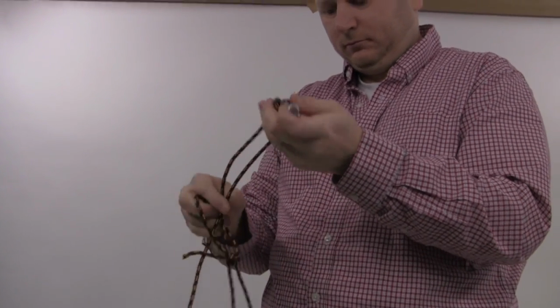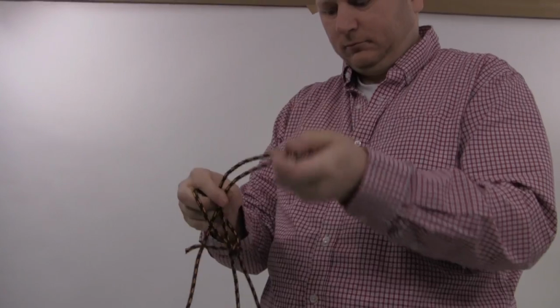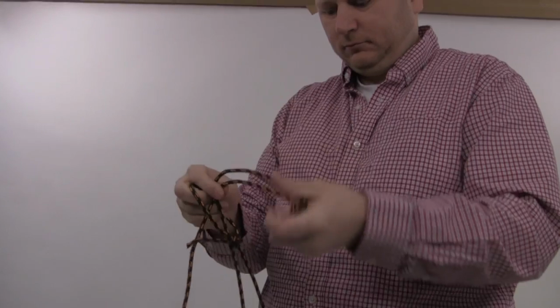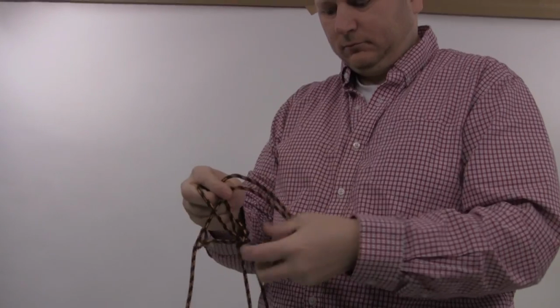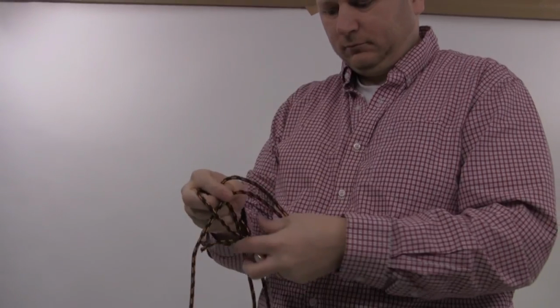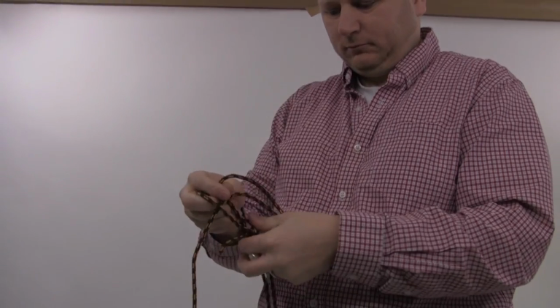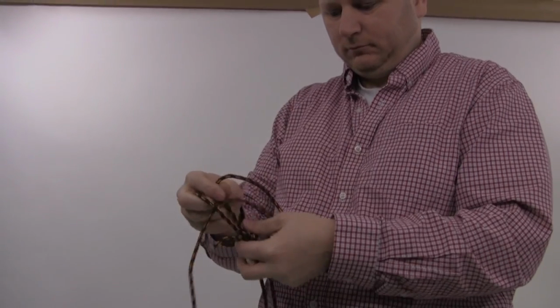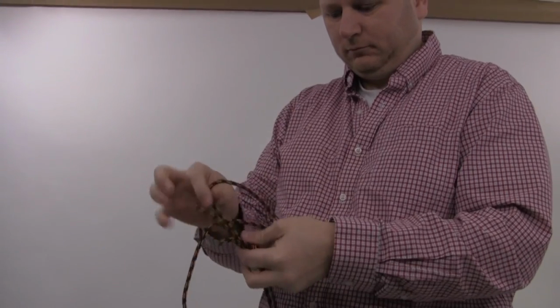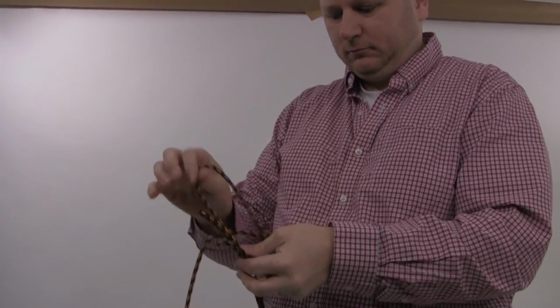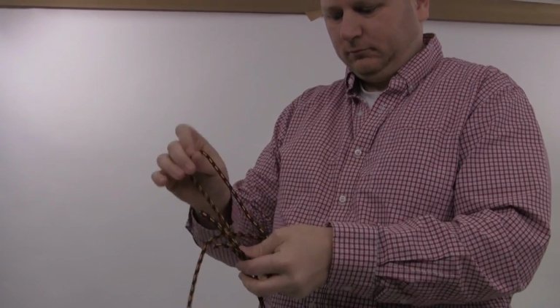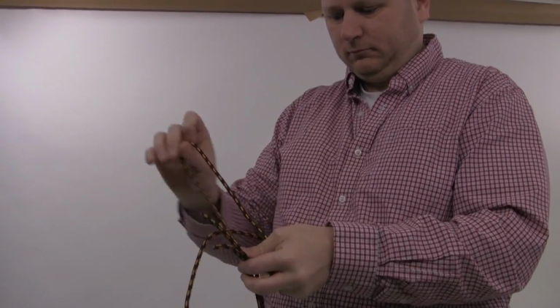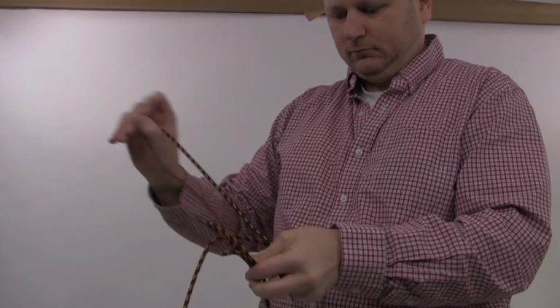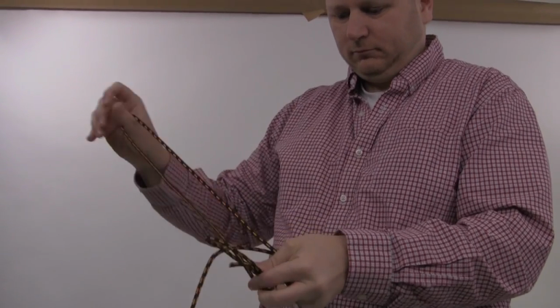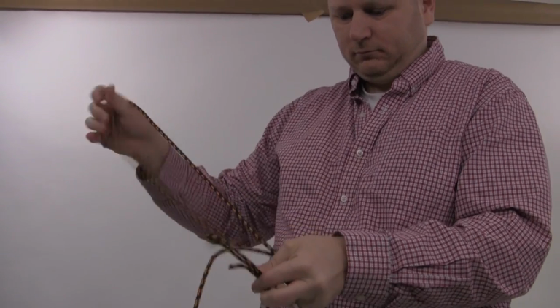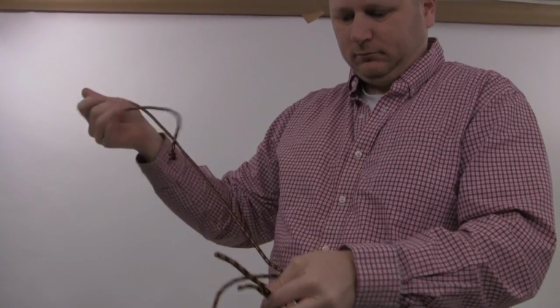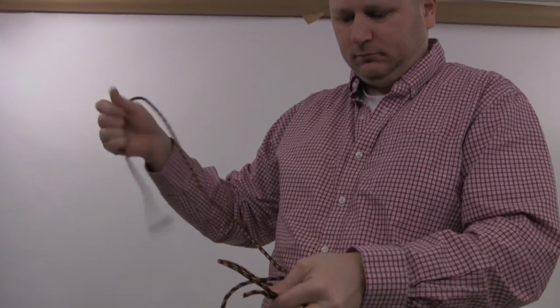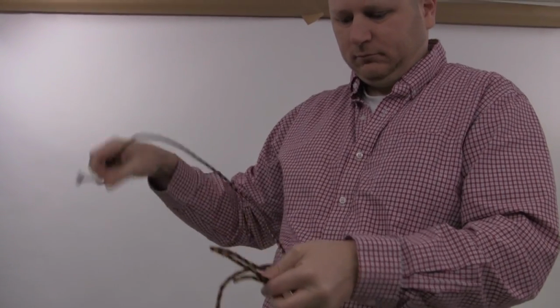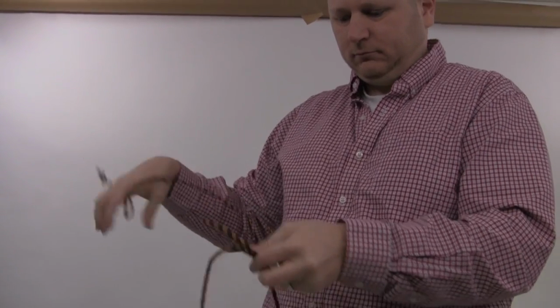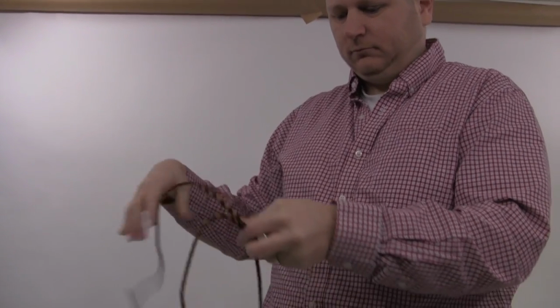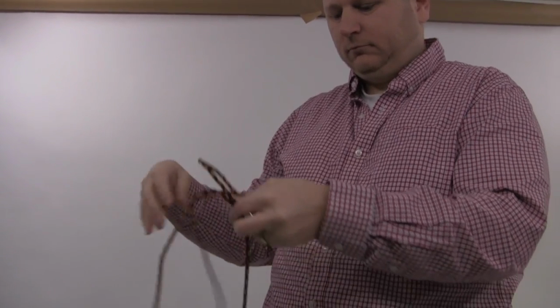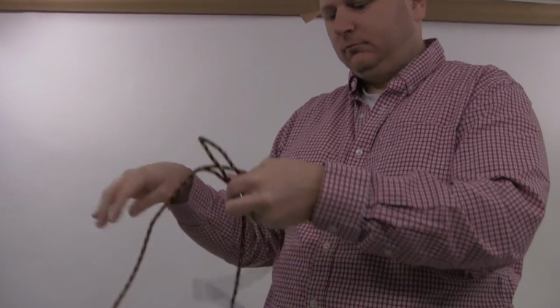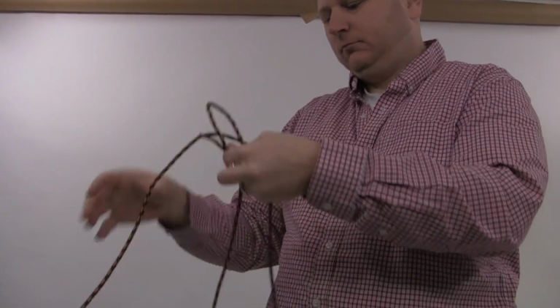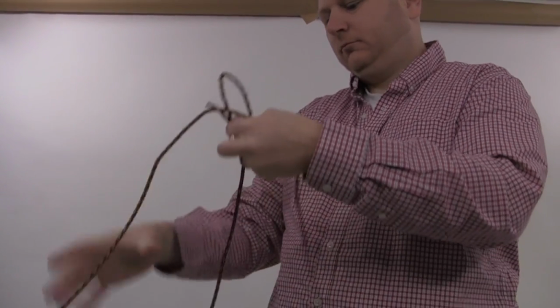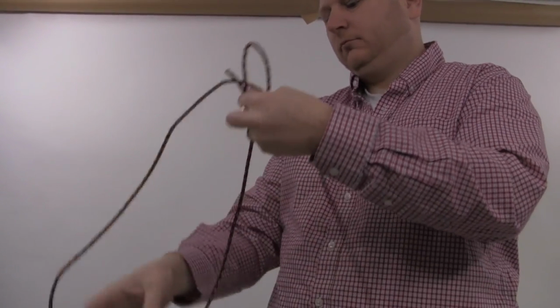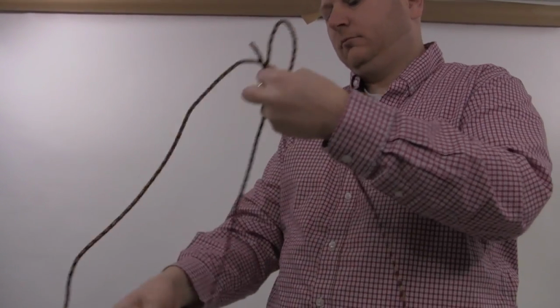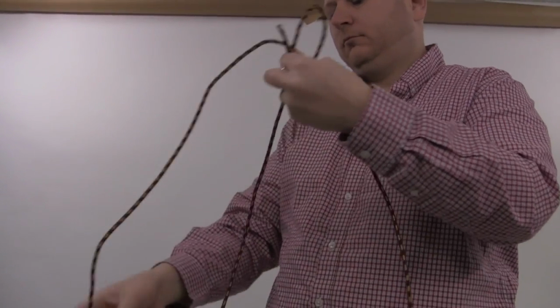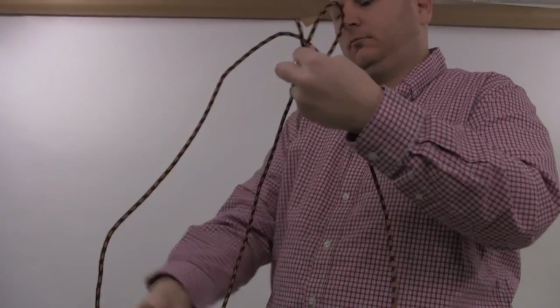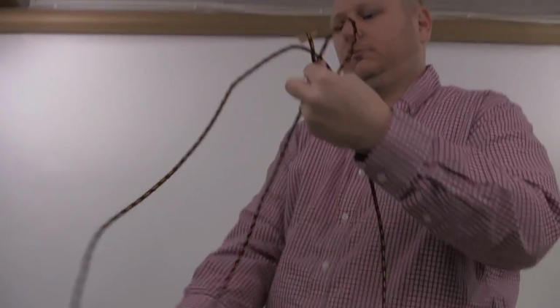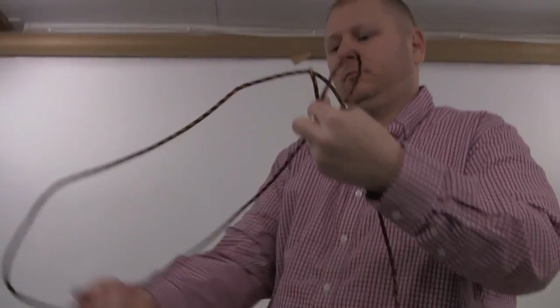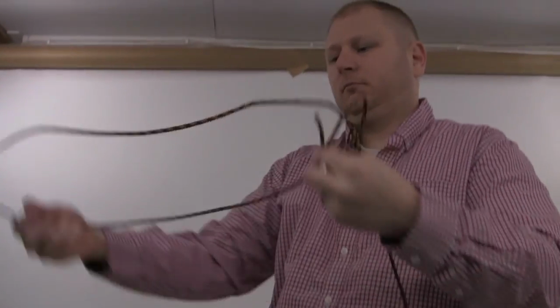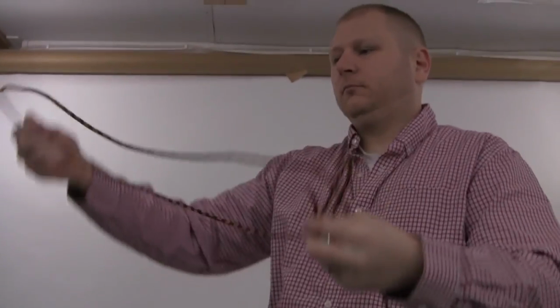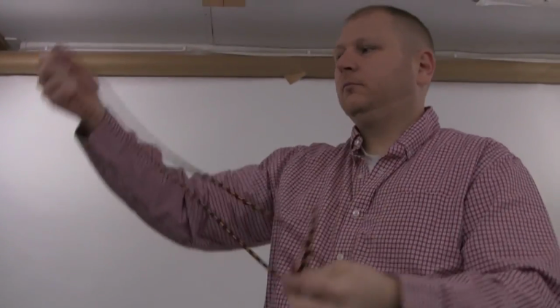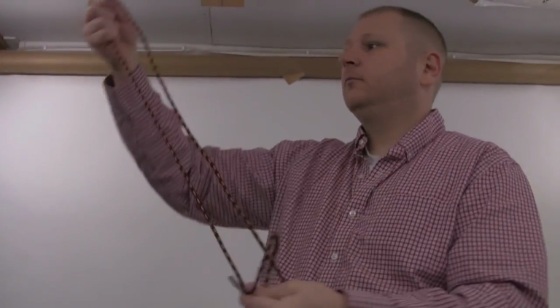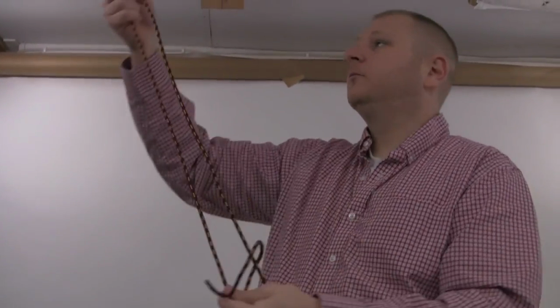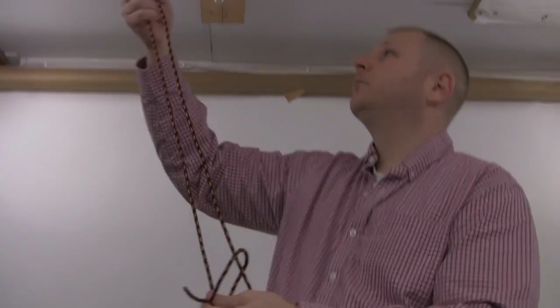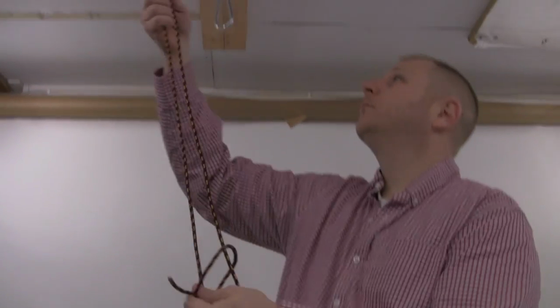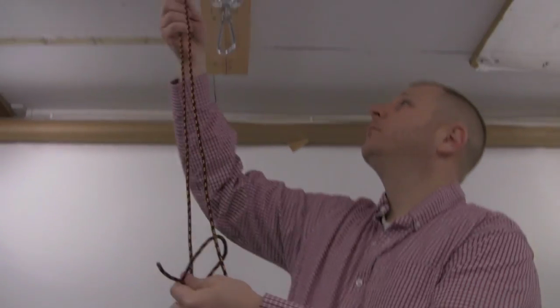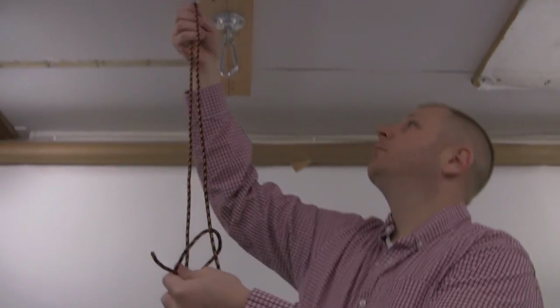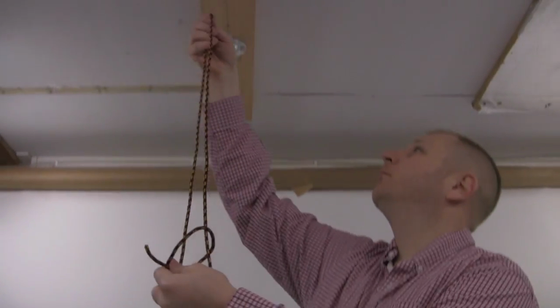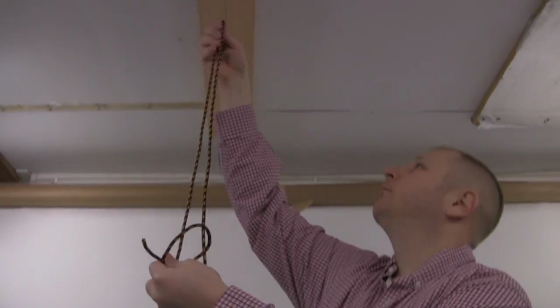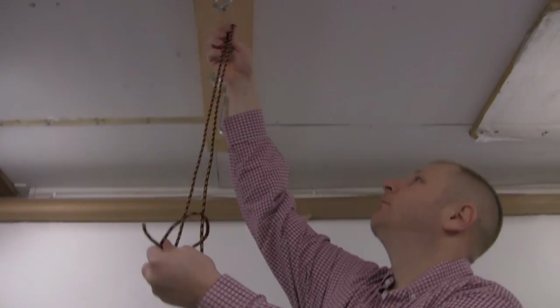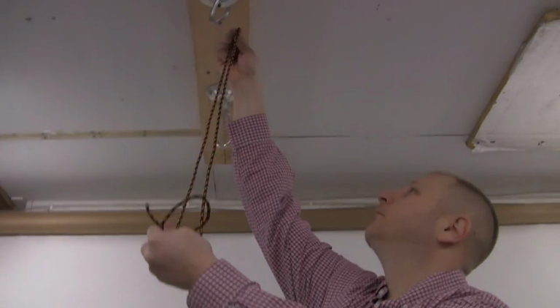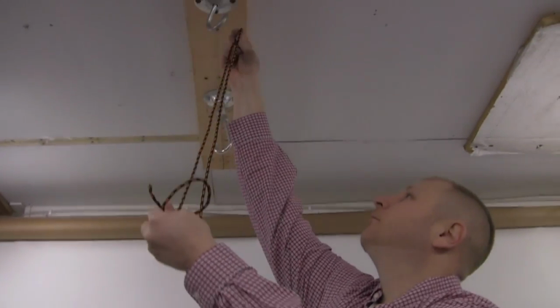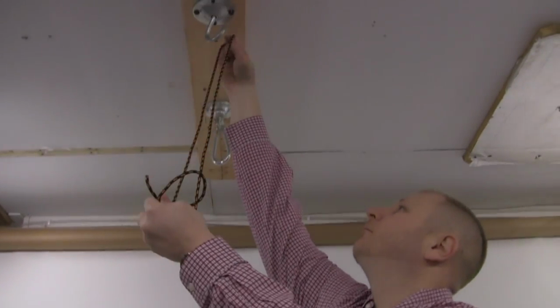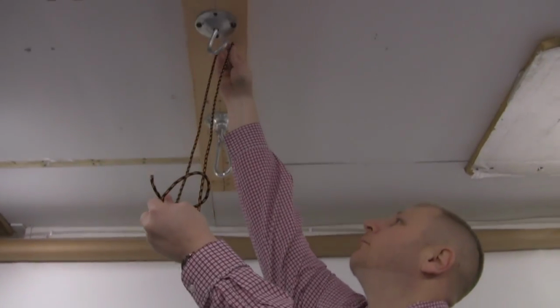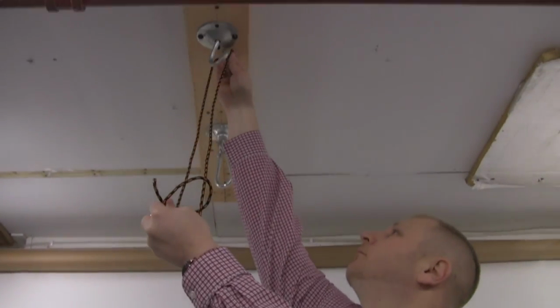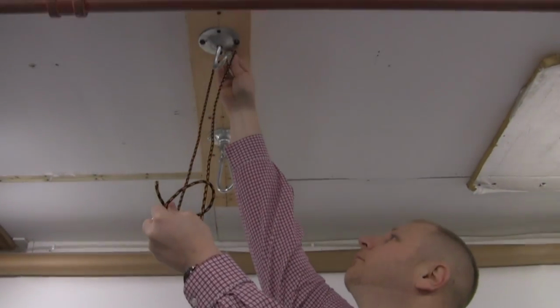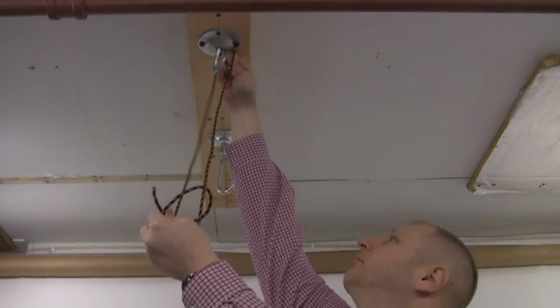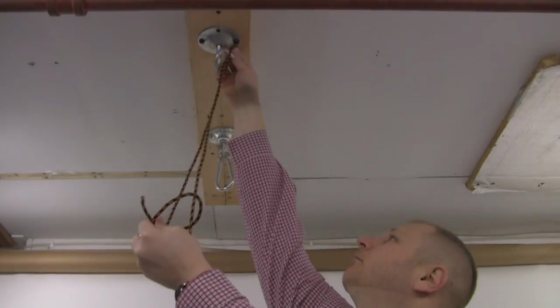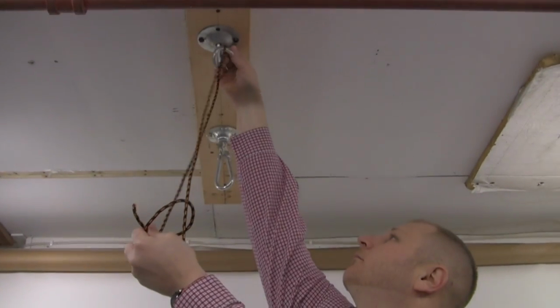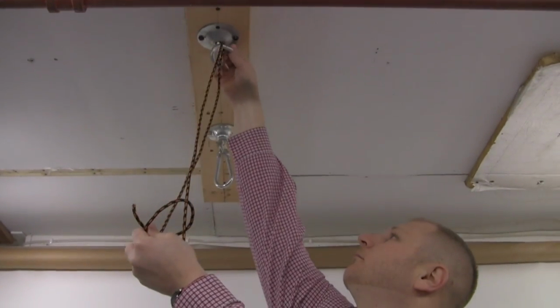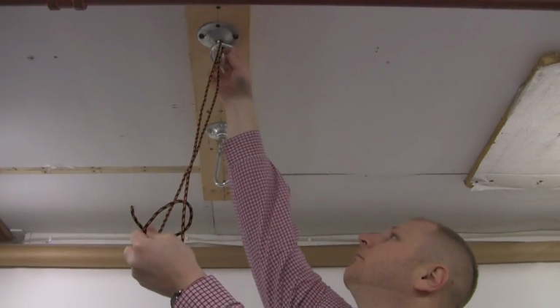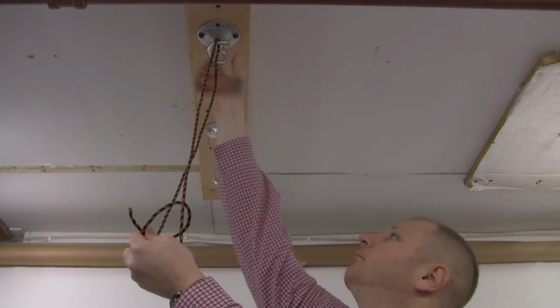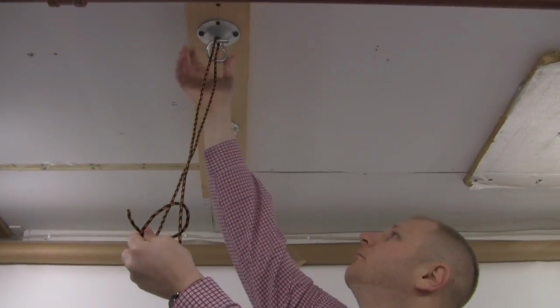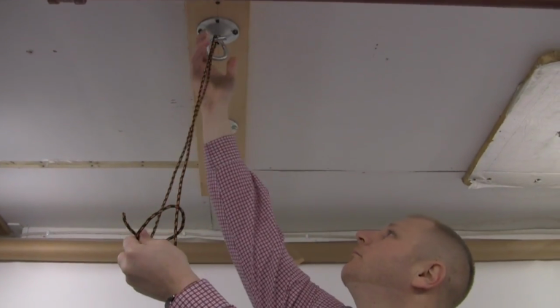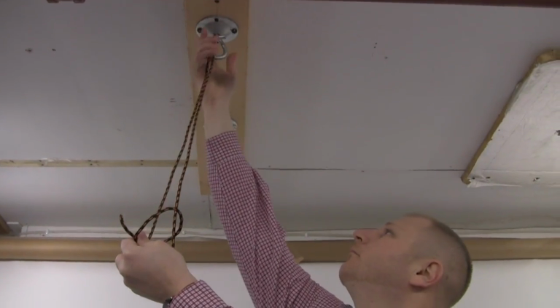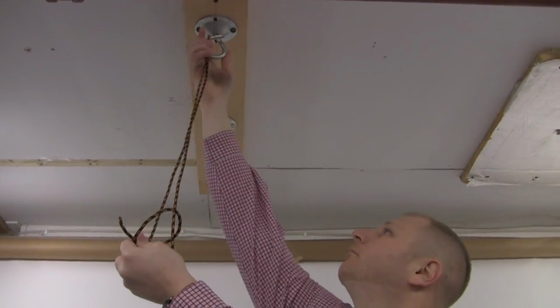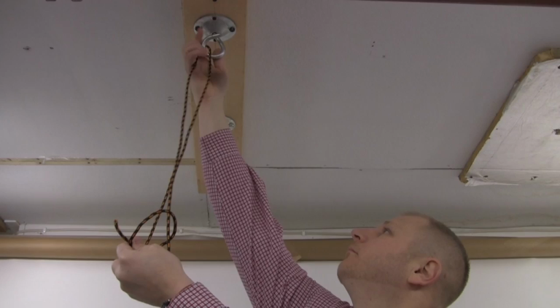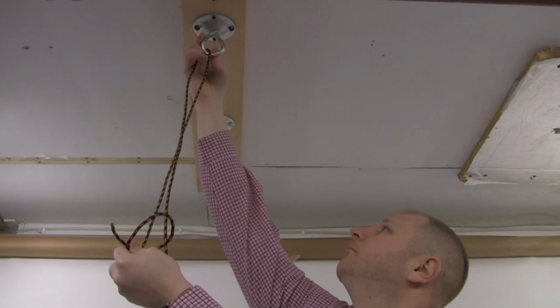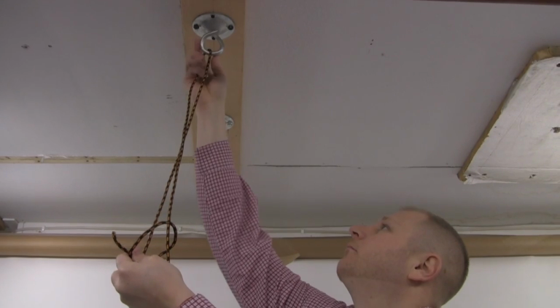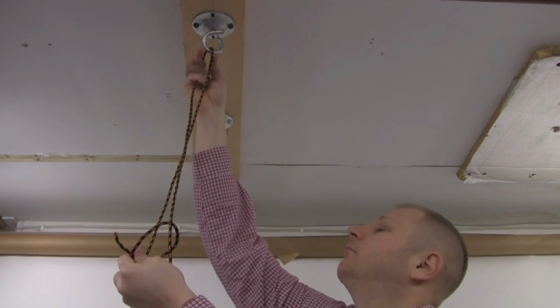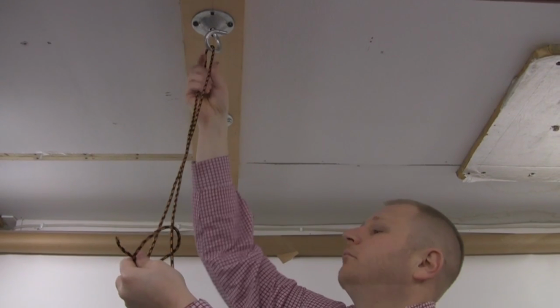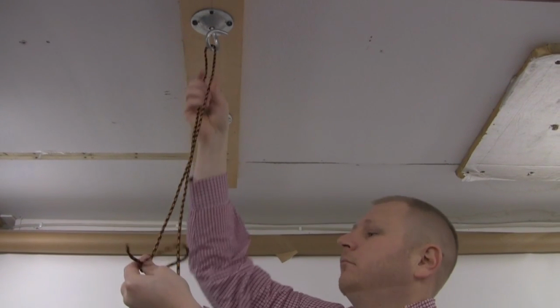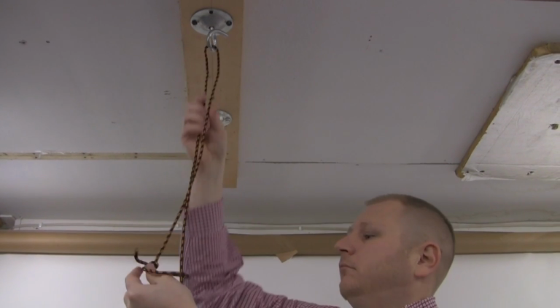Step 2. Place the micro rope hanging system over the hanging point and push the thimble through the loop at the end. Make sure to pull the knot tight.